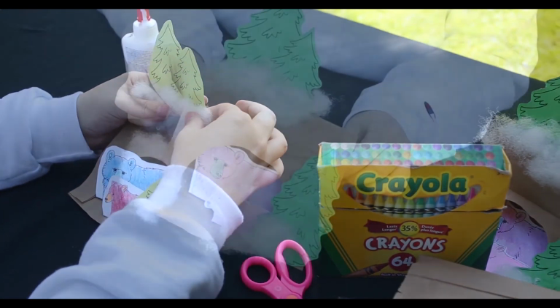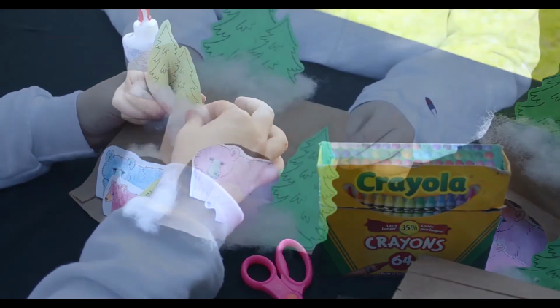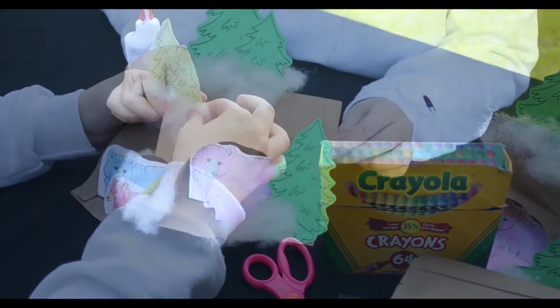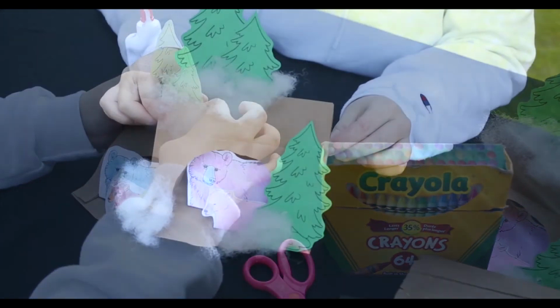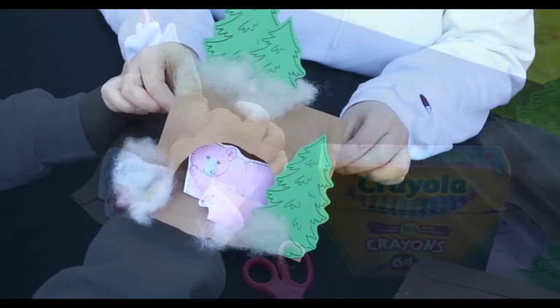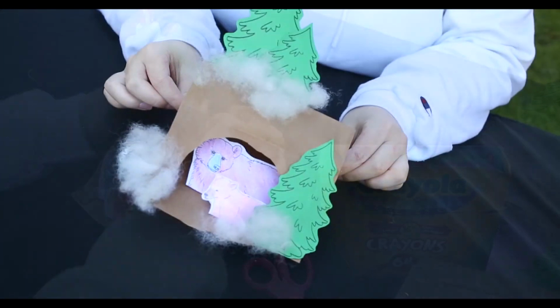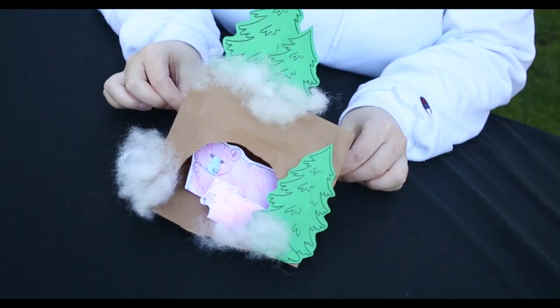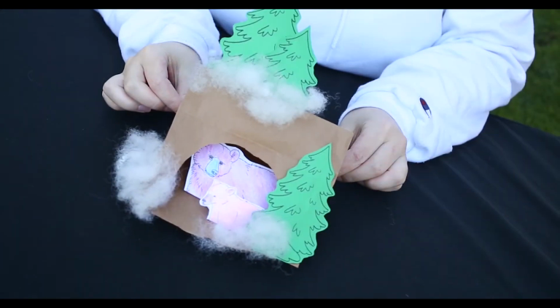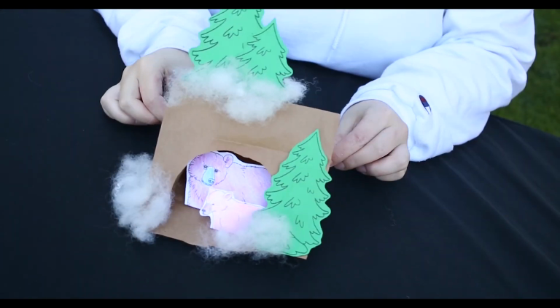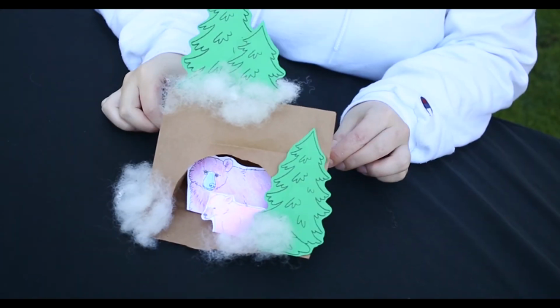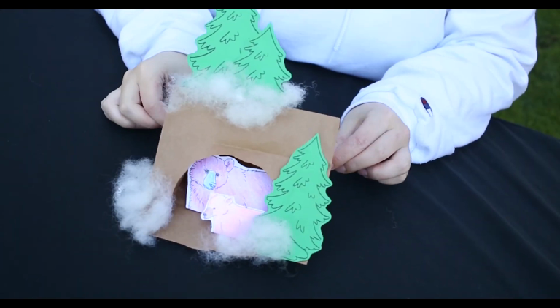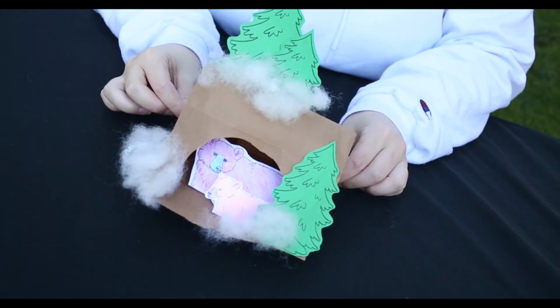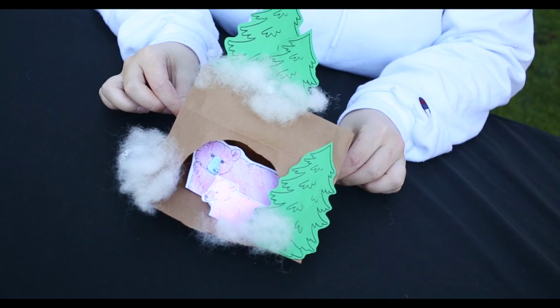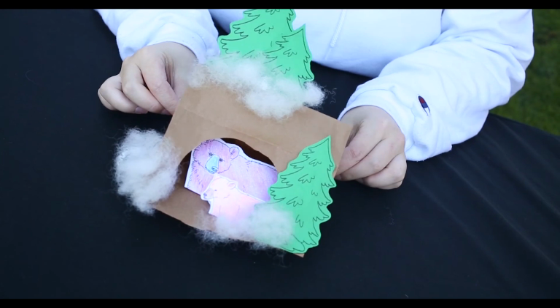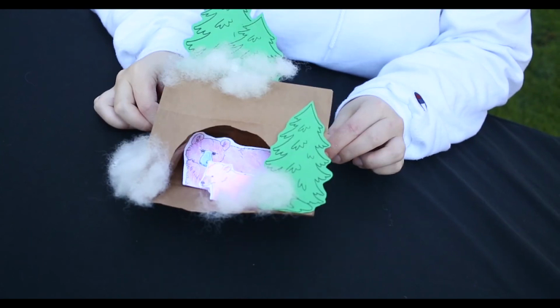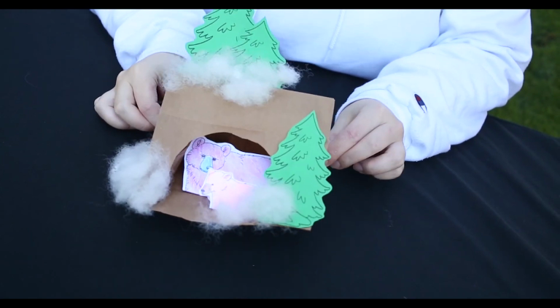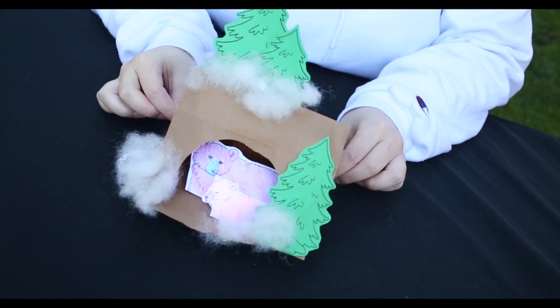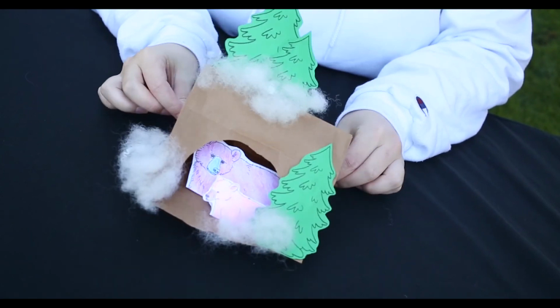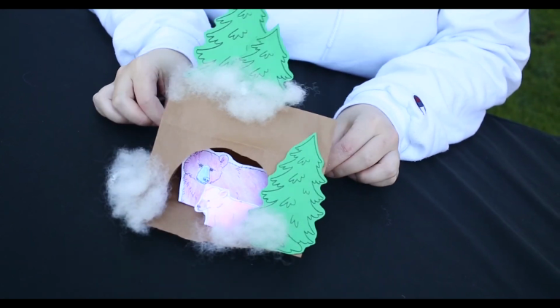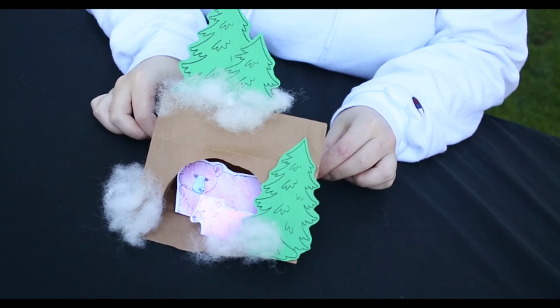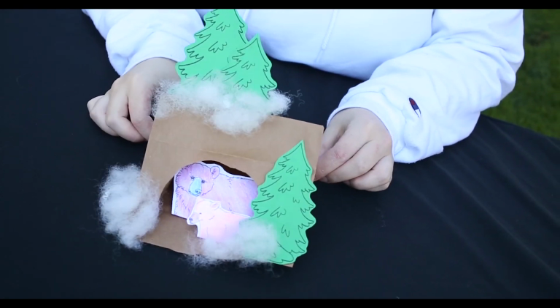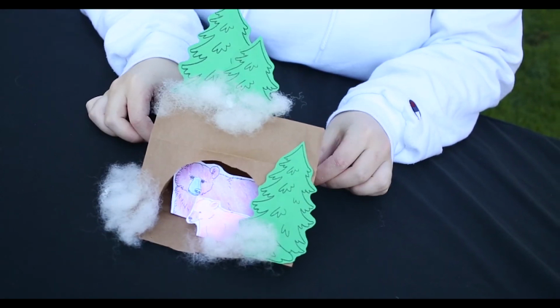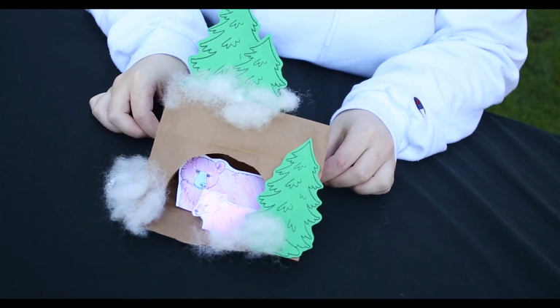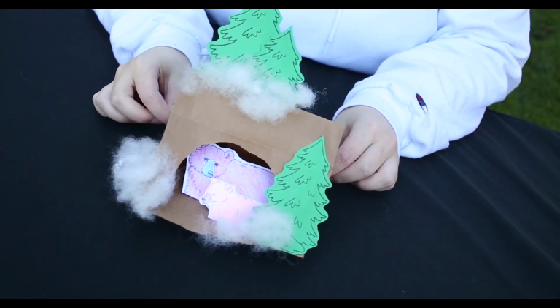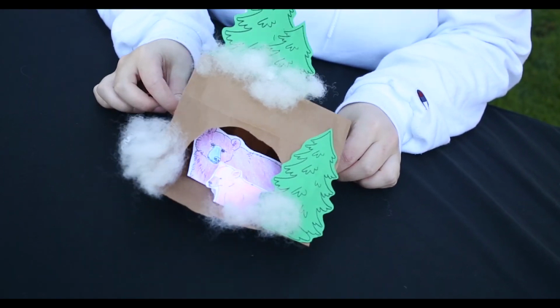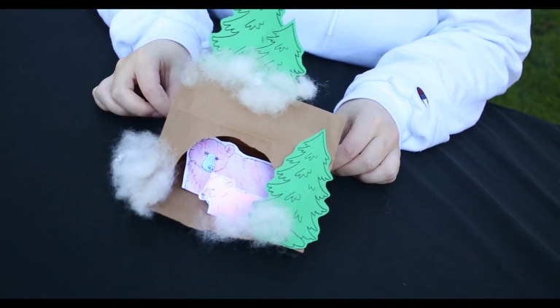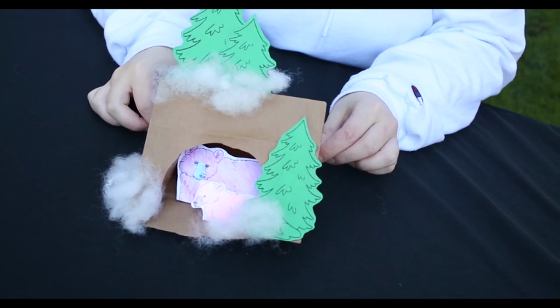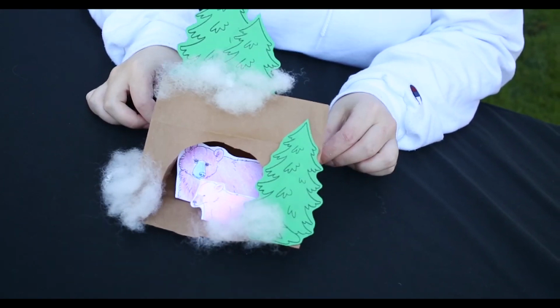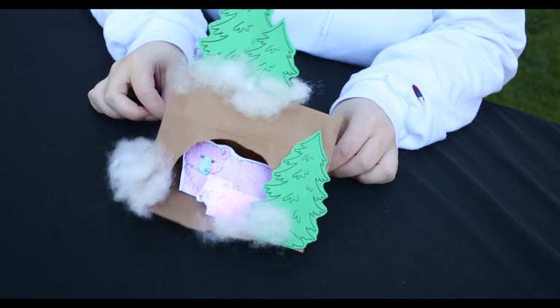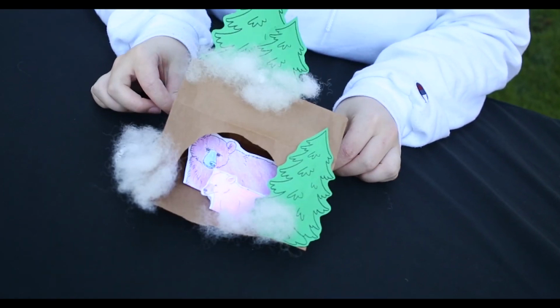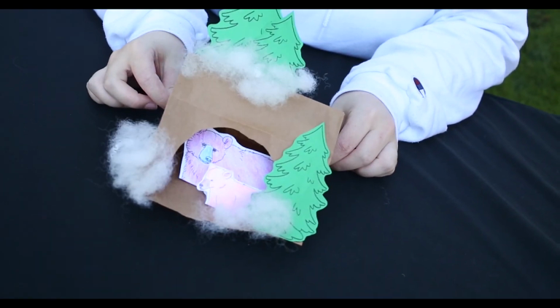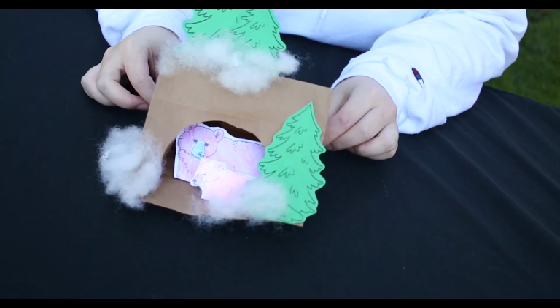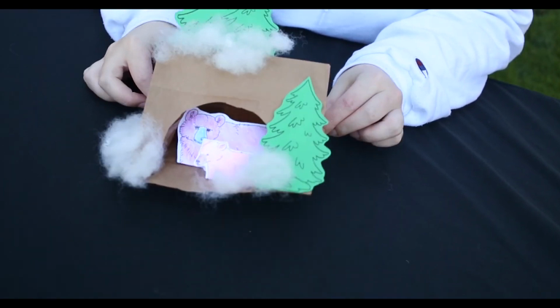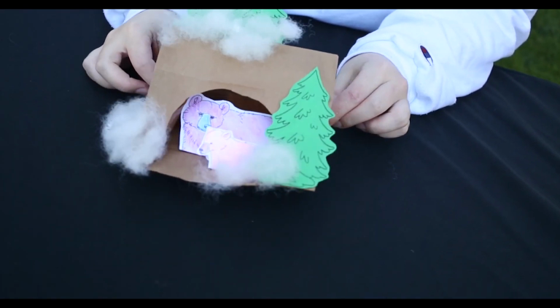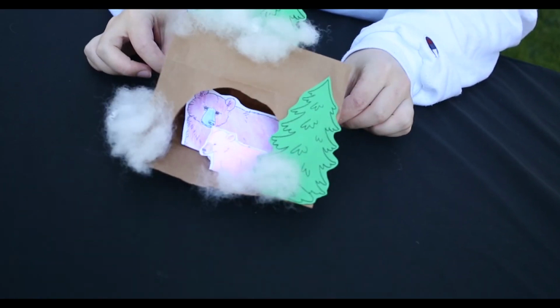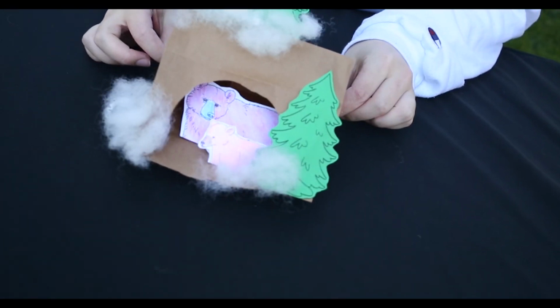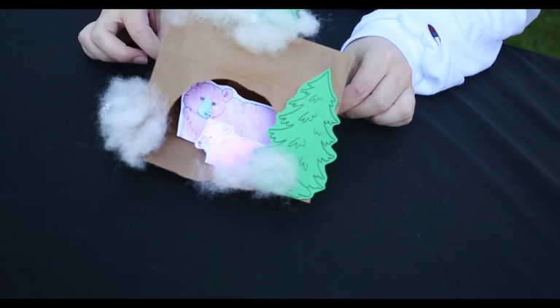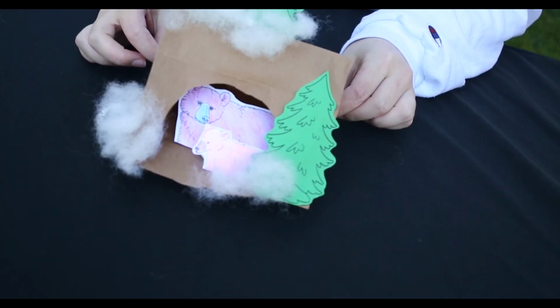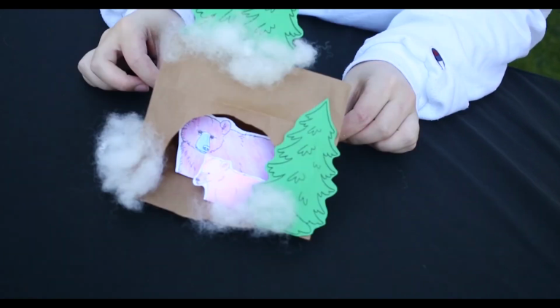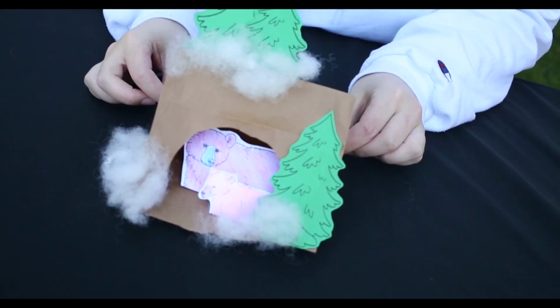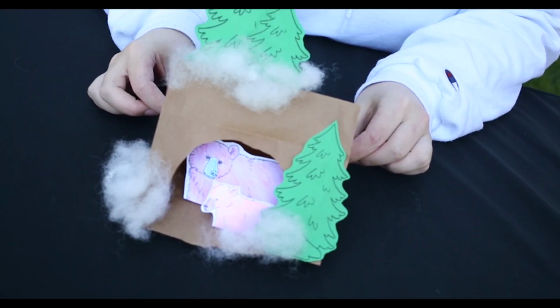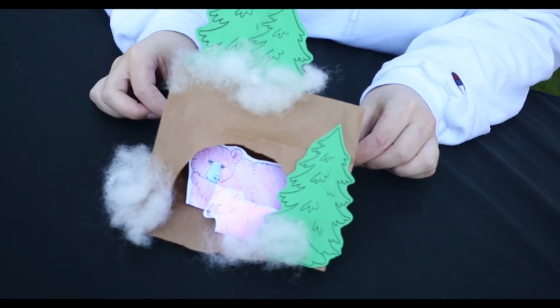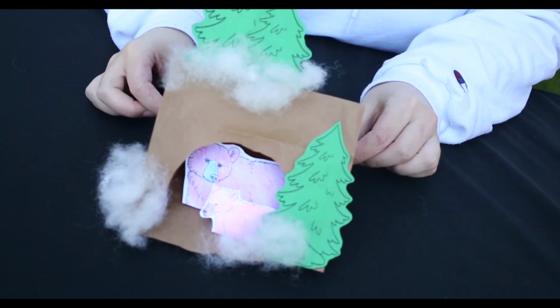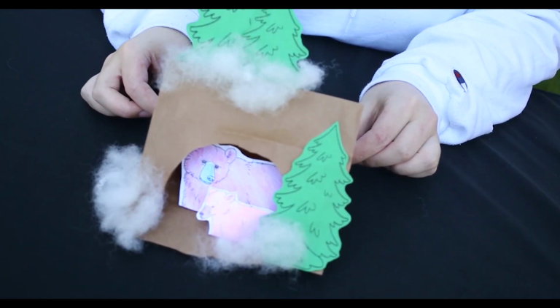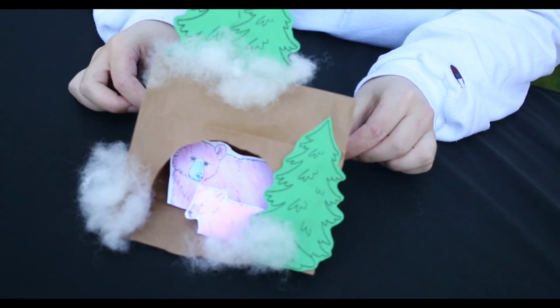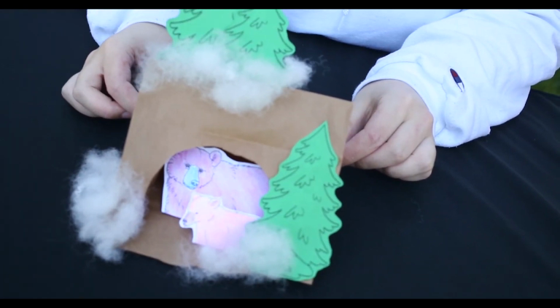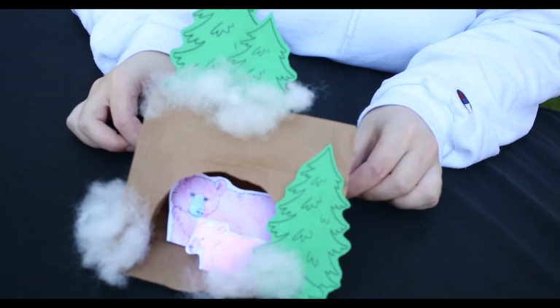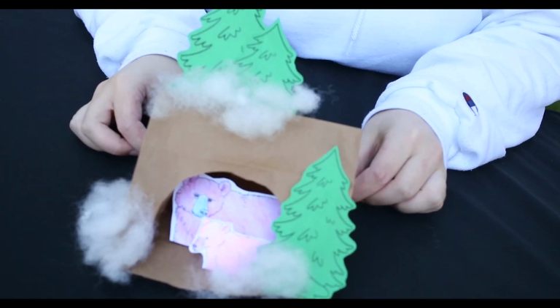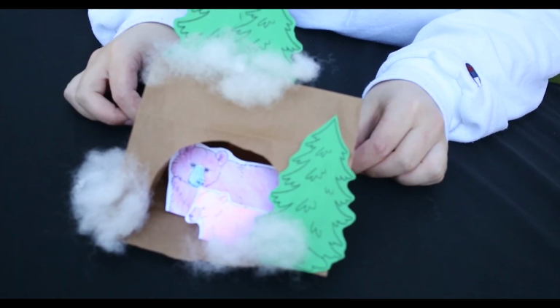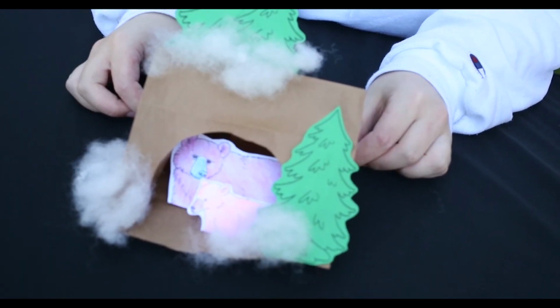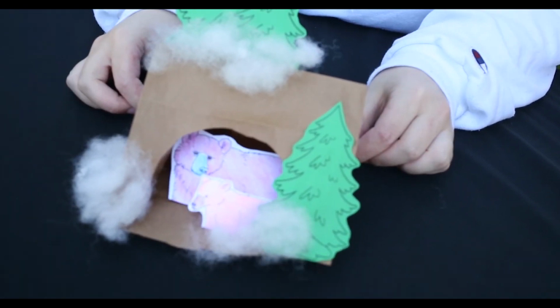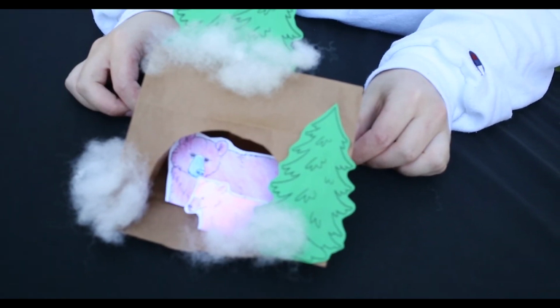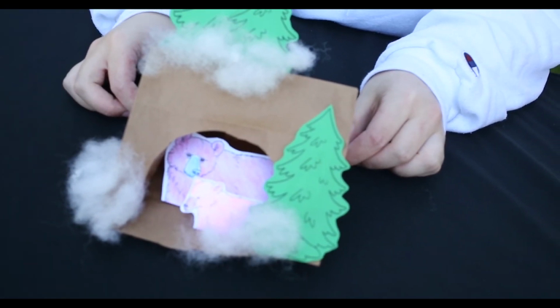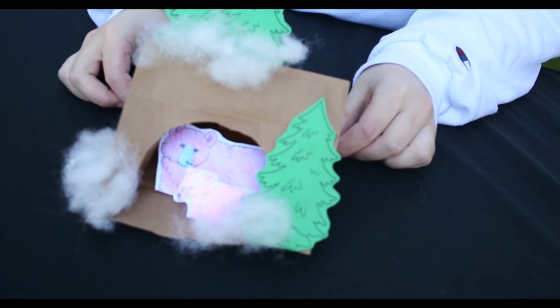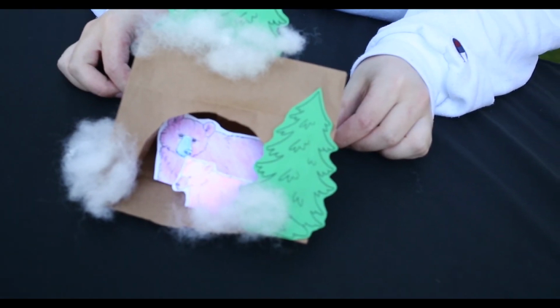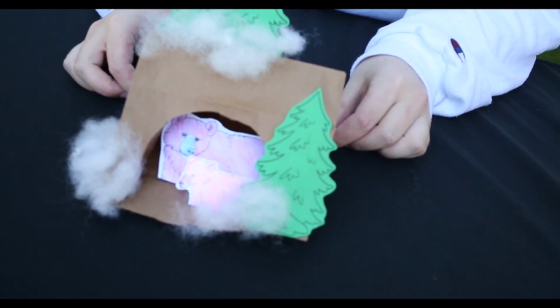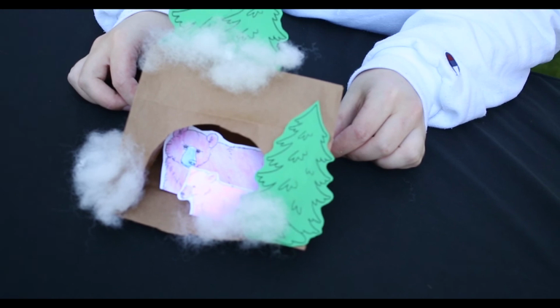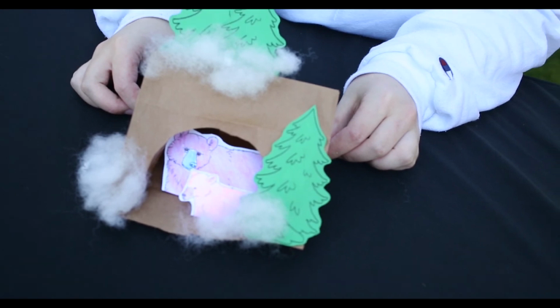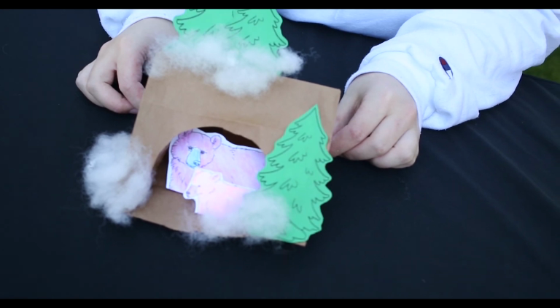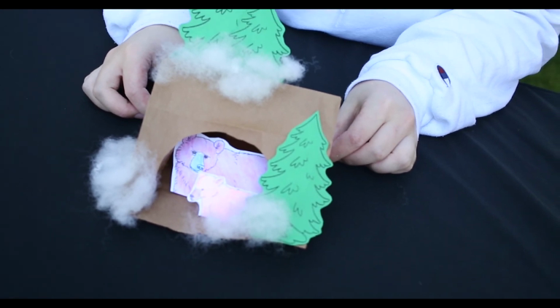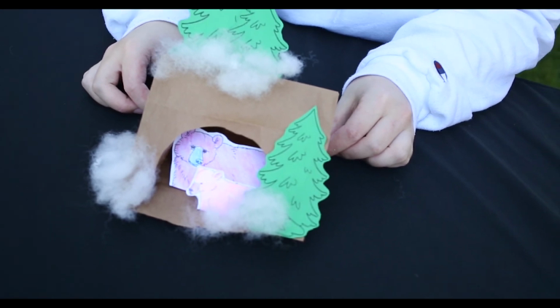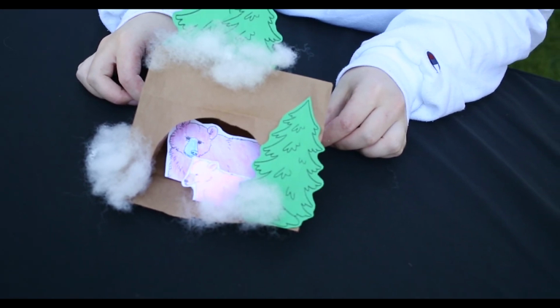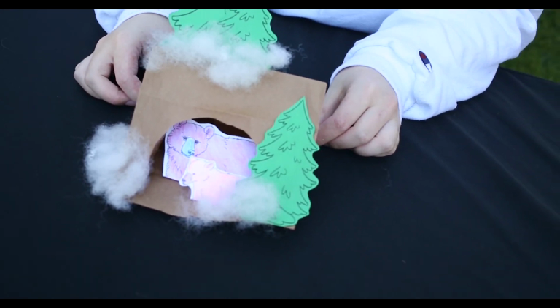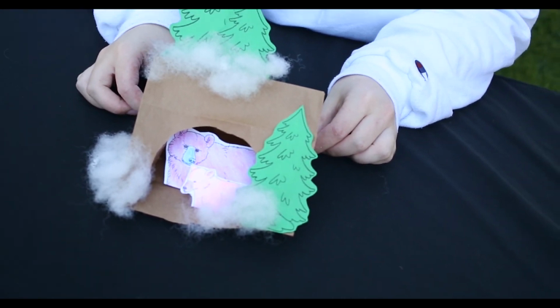And you're done! Now your bears have a lovely den to stay in through the winter. Thank you for joining us for this week's Crafts from the Park.